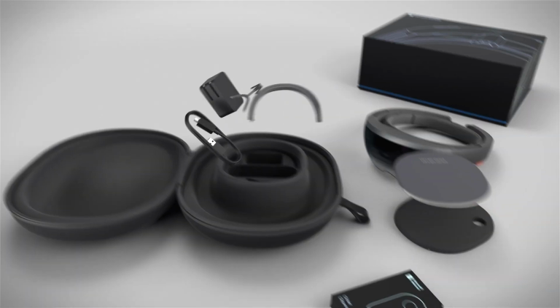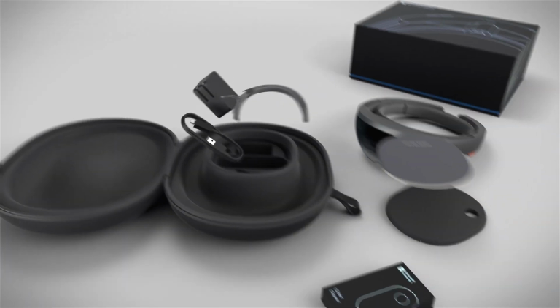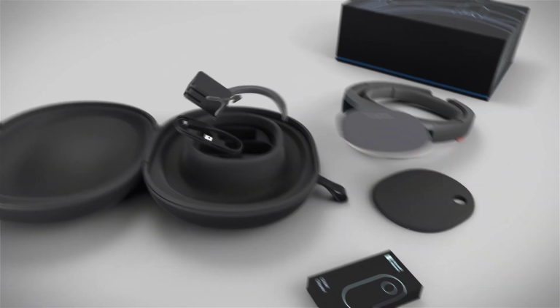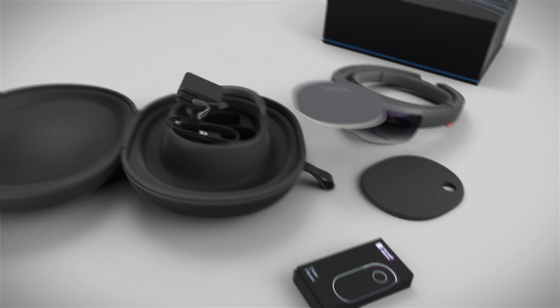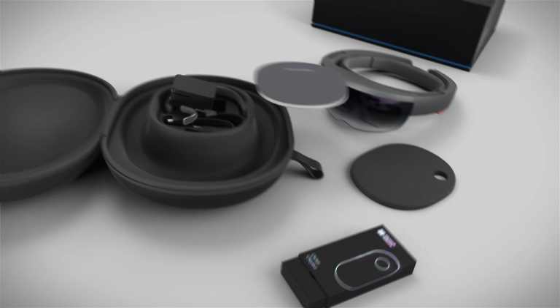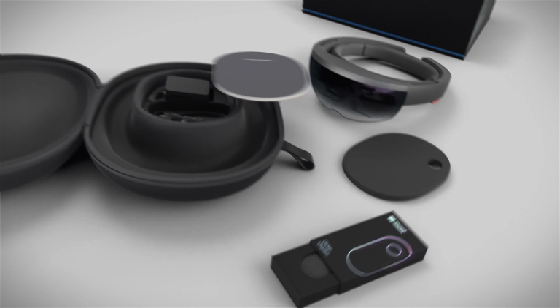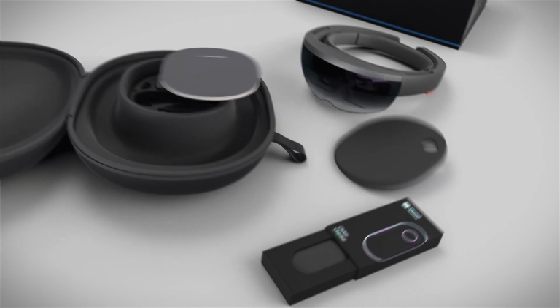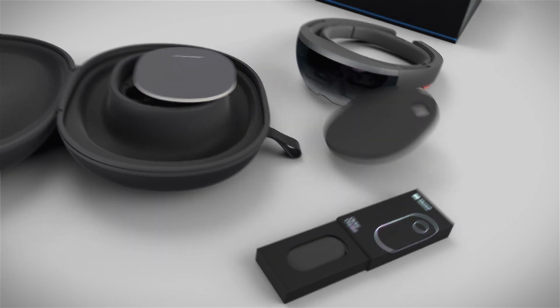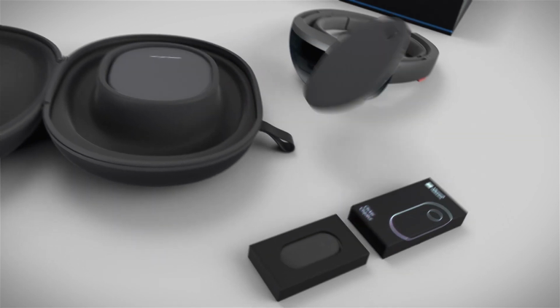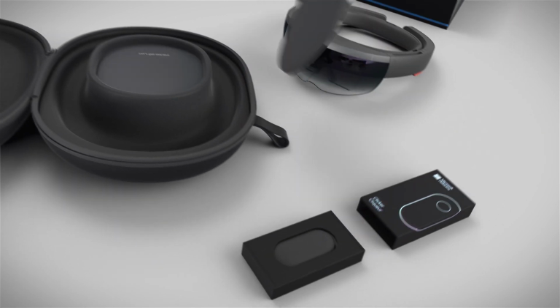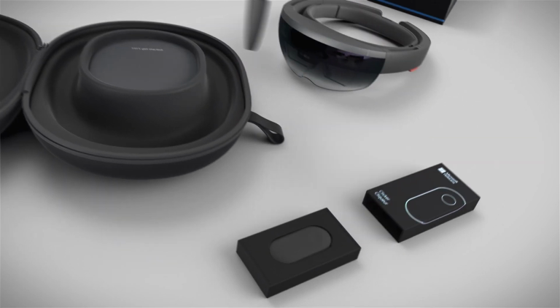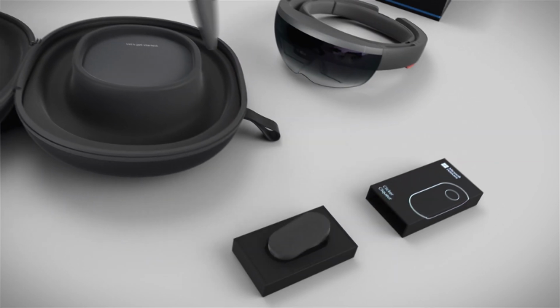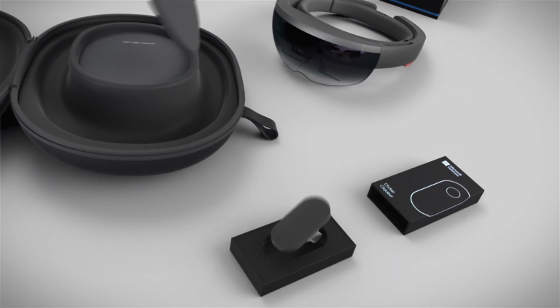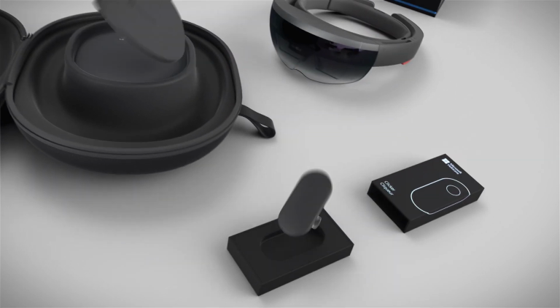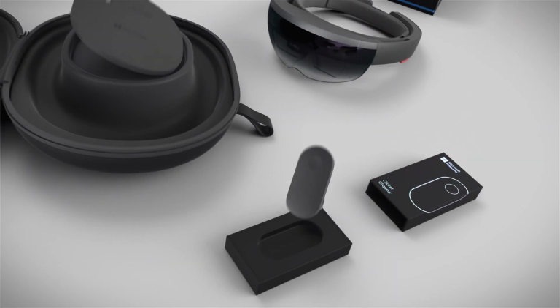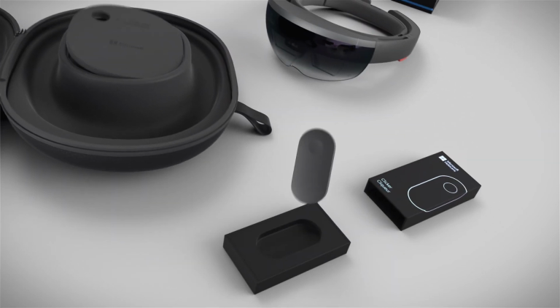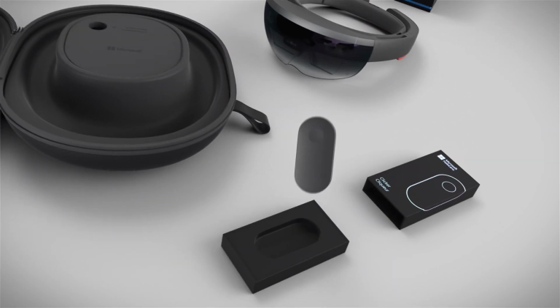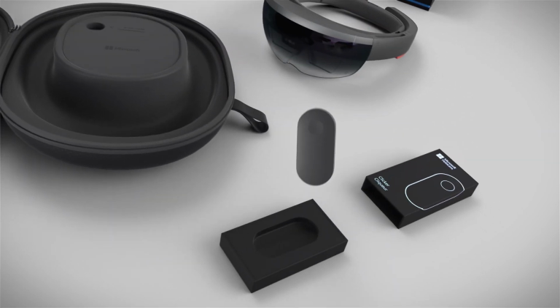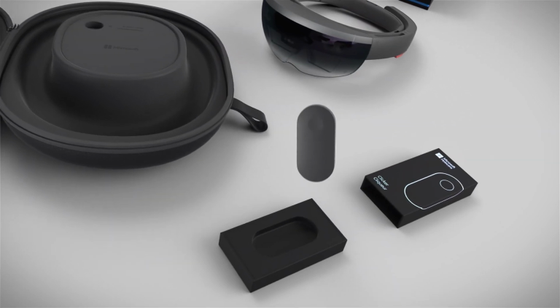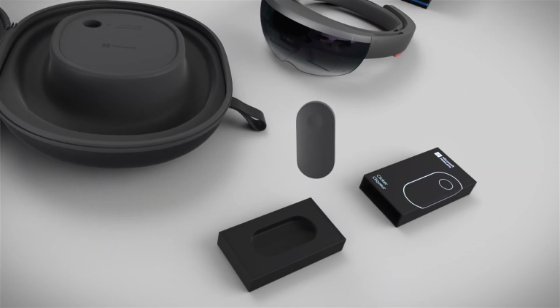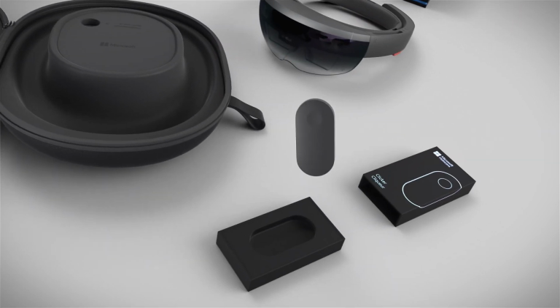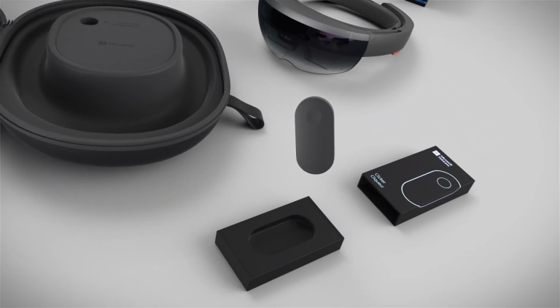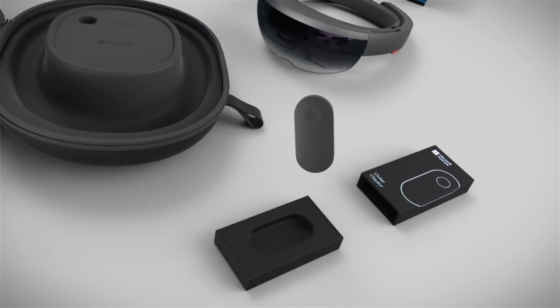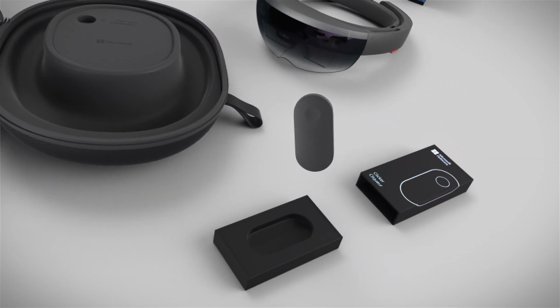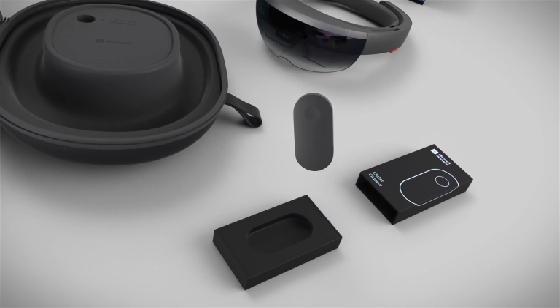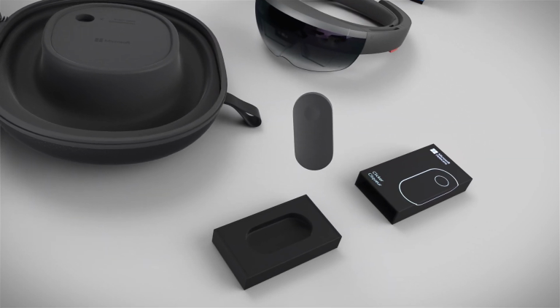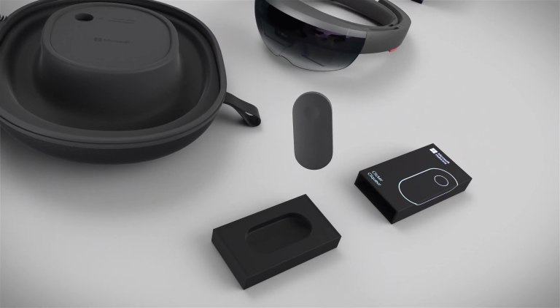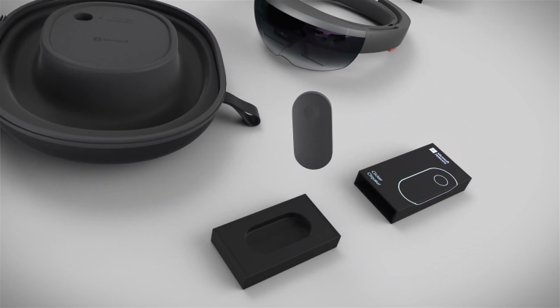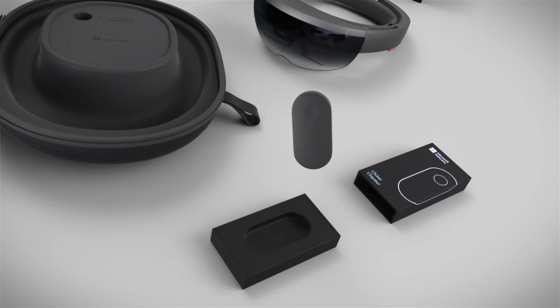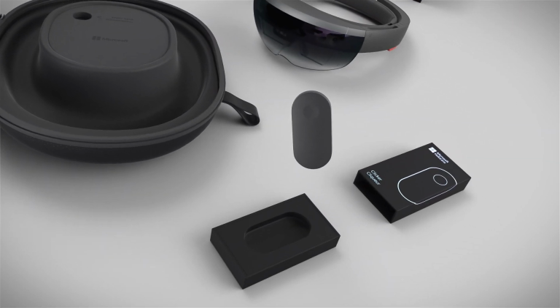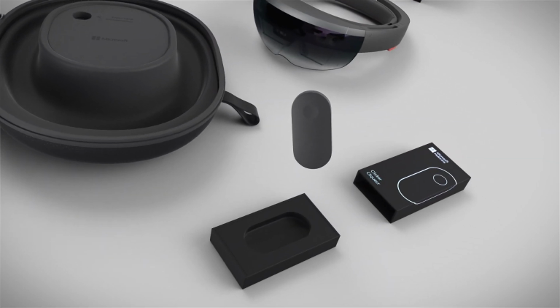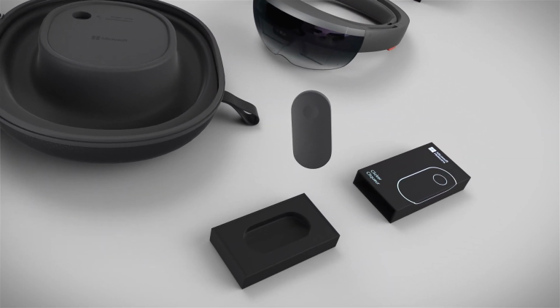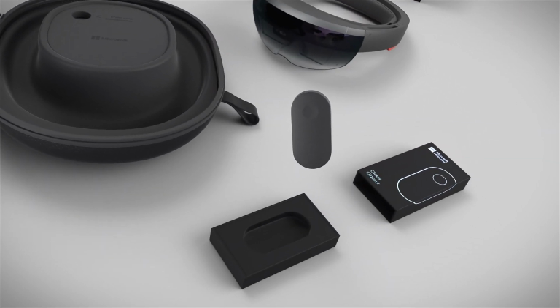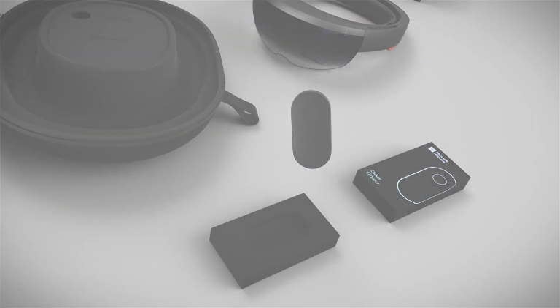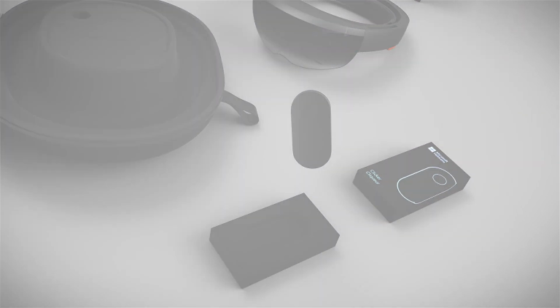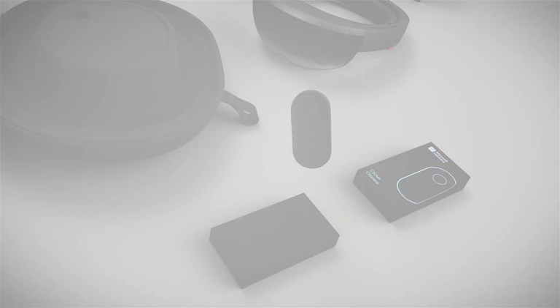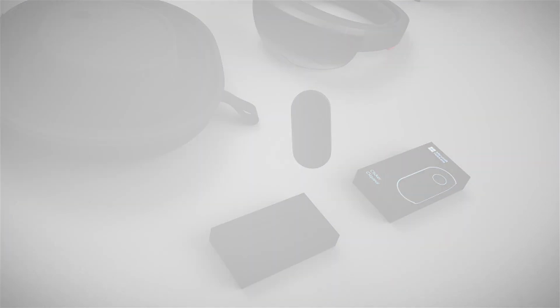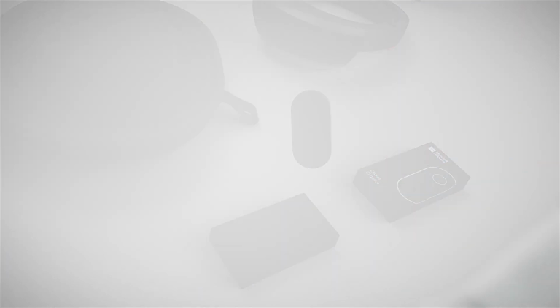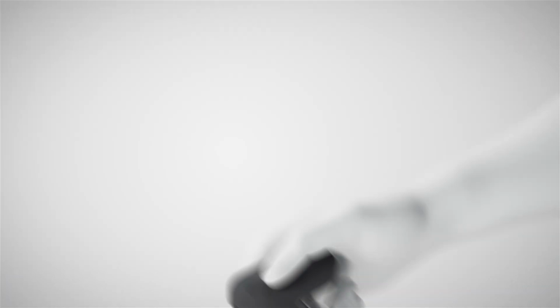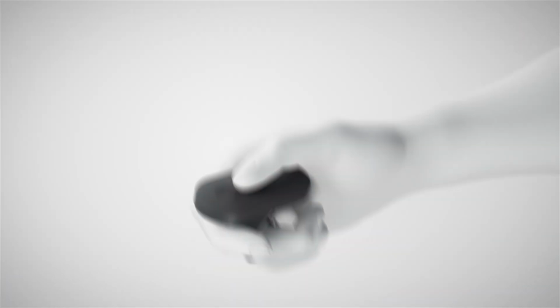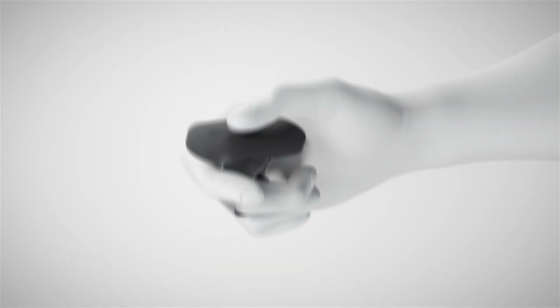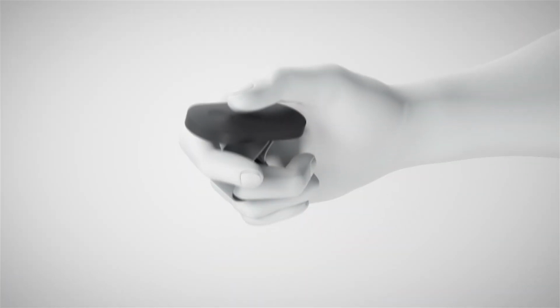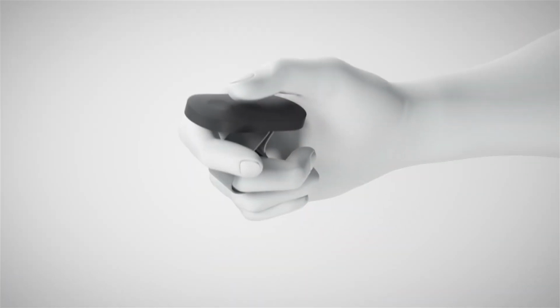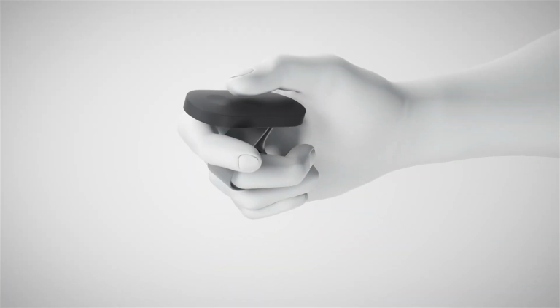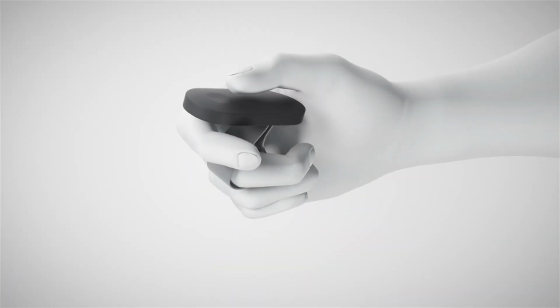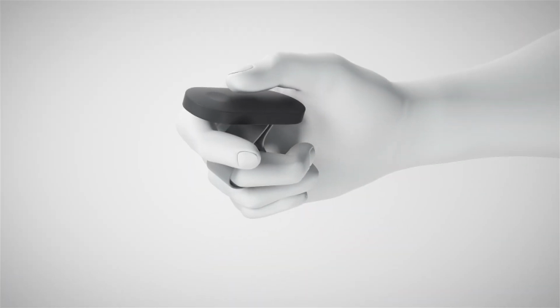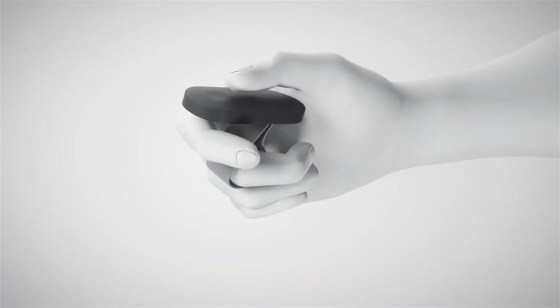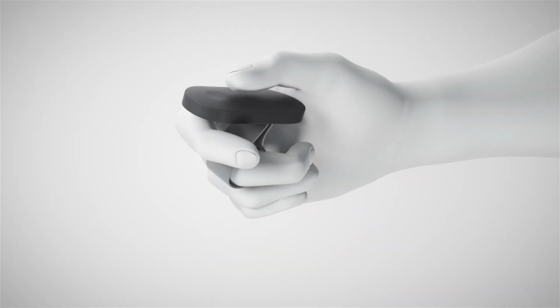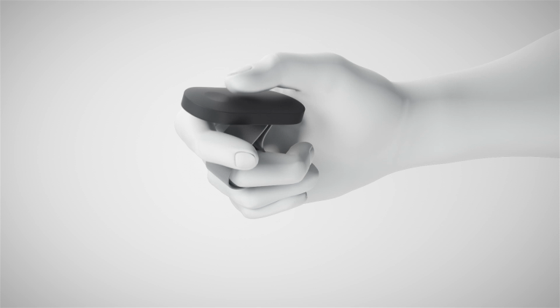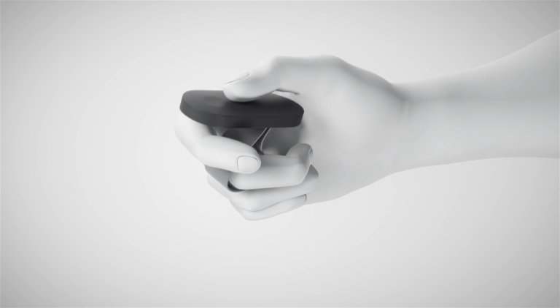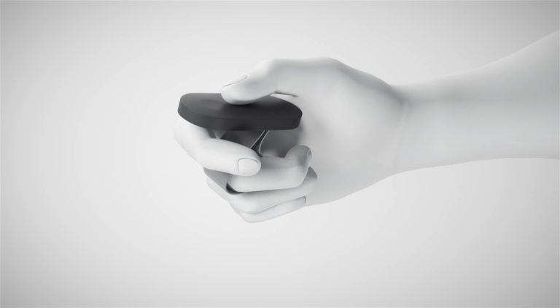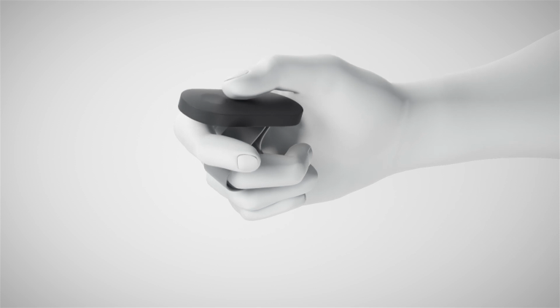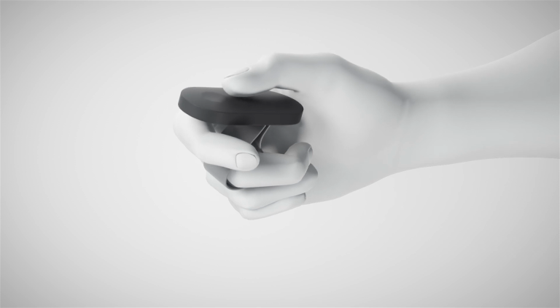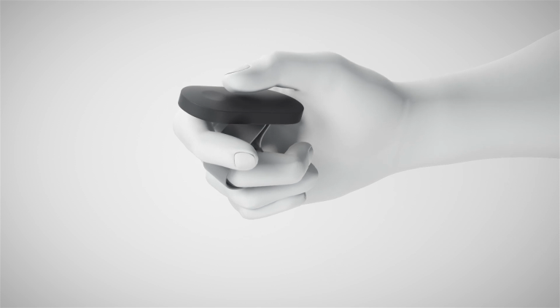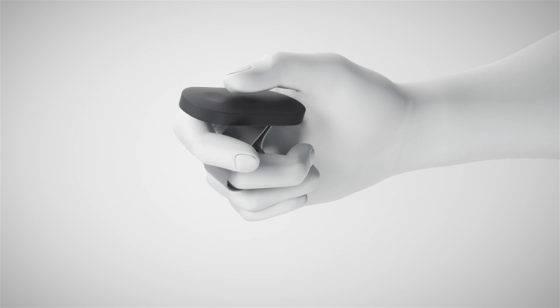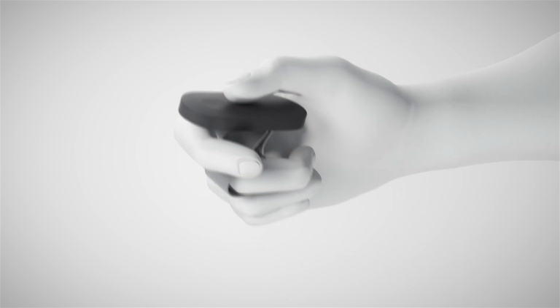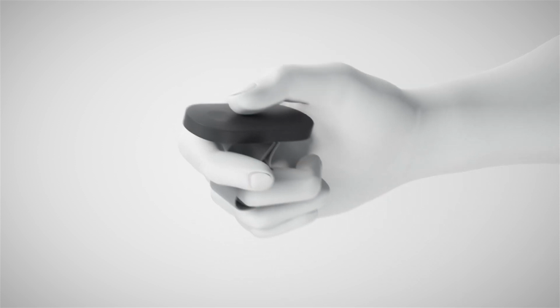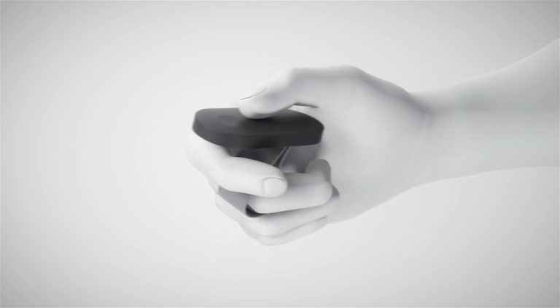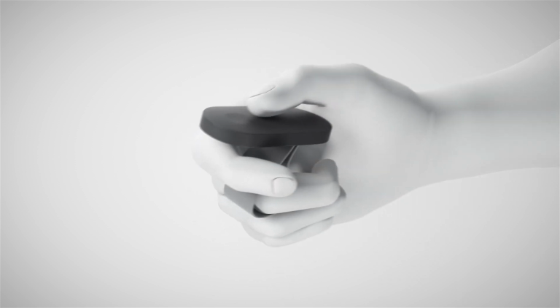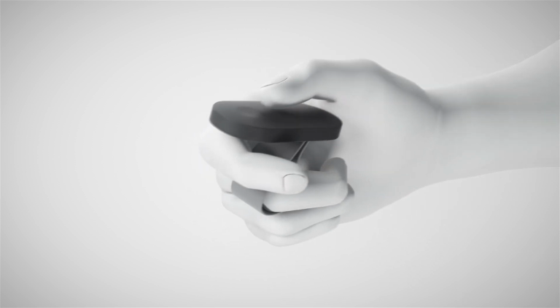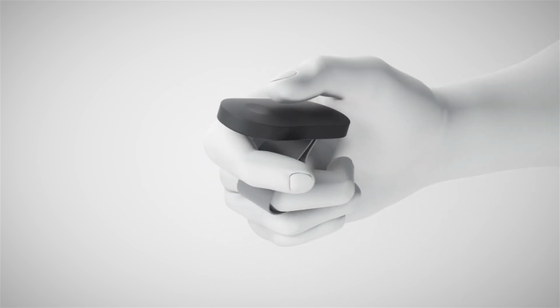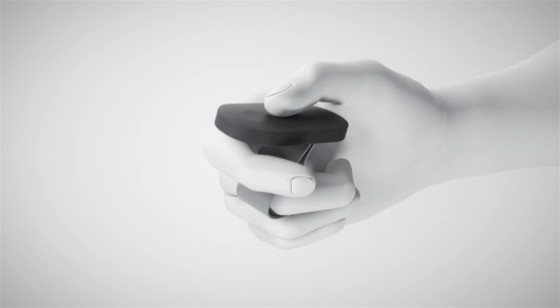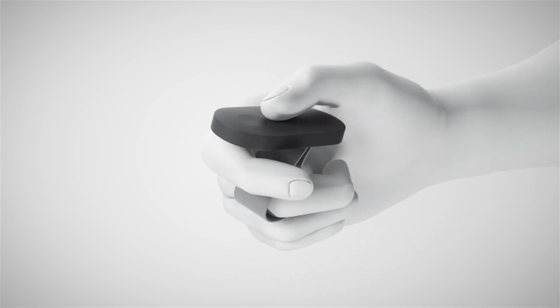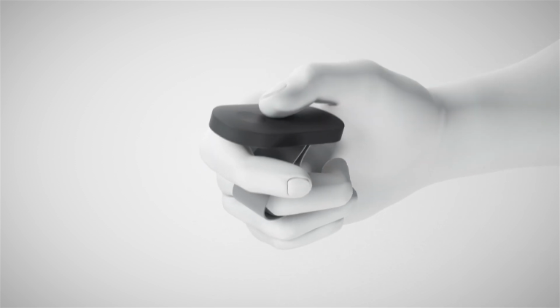The second box contains the clicker, which can be used to do things like select and scroll, offering yet another way to interact.